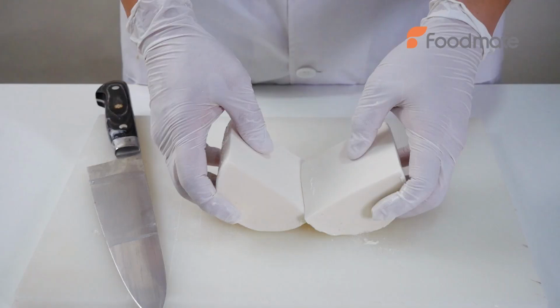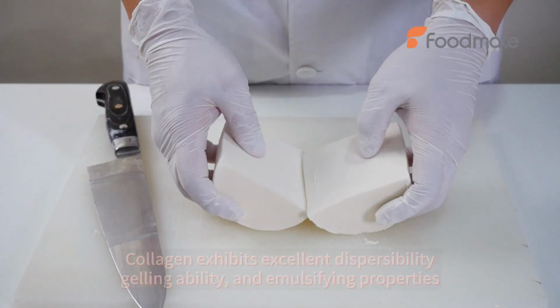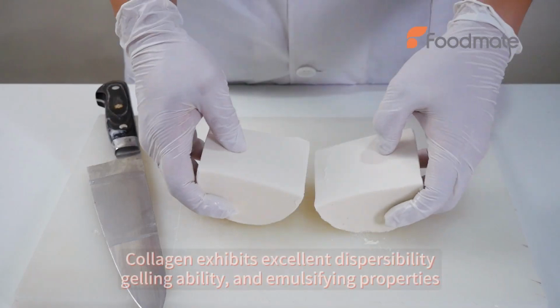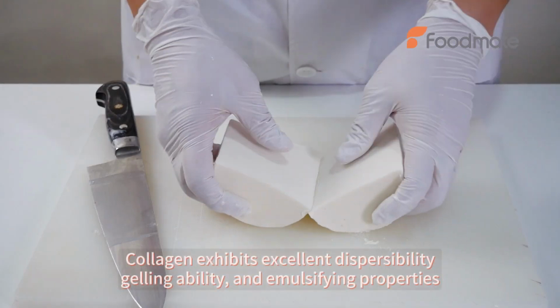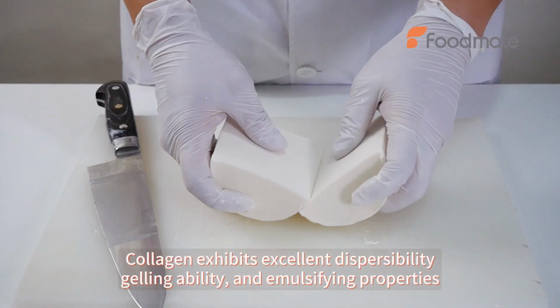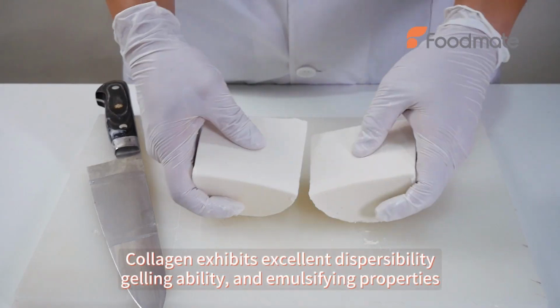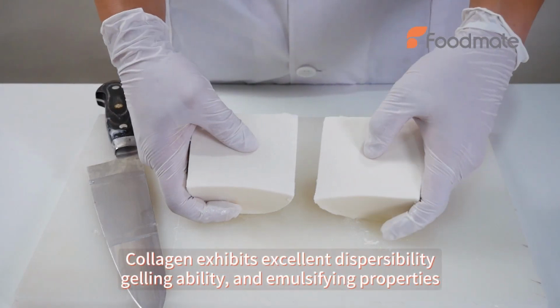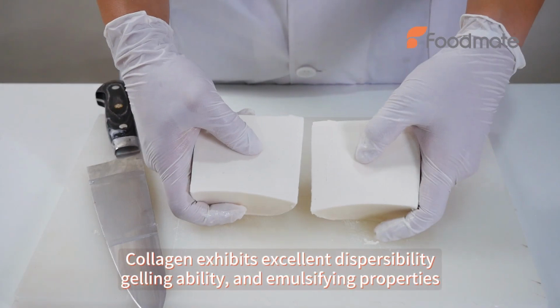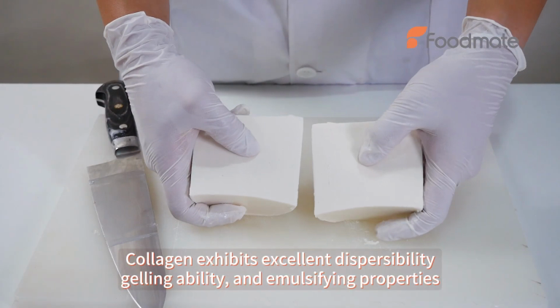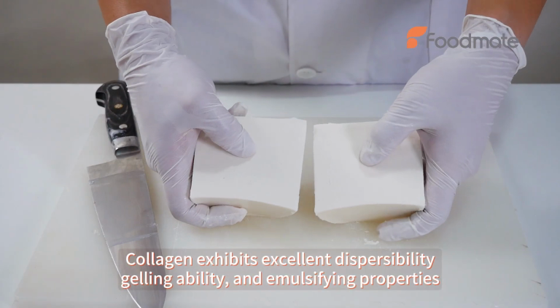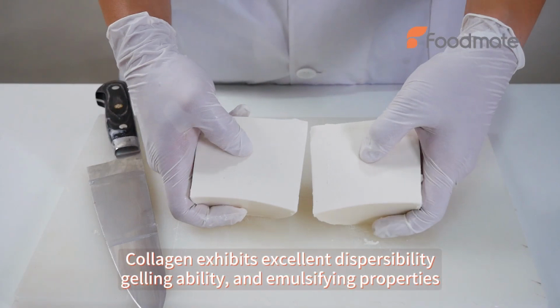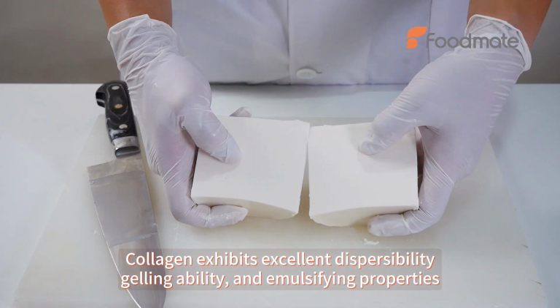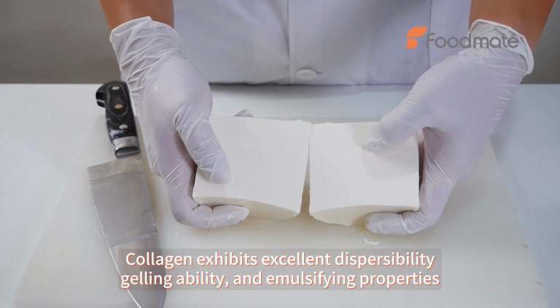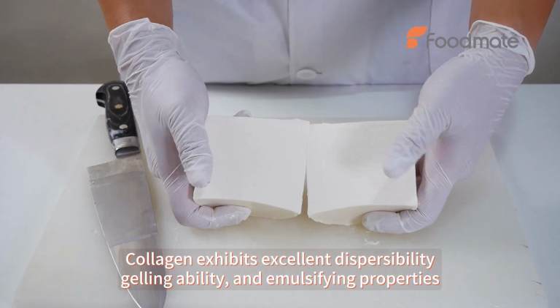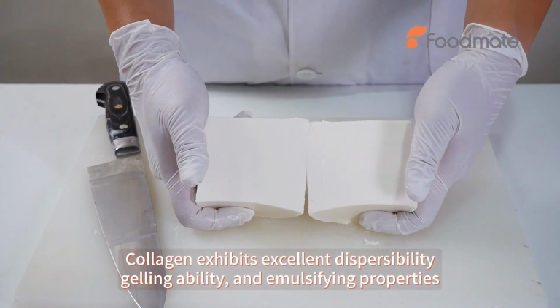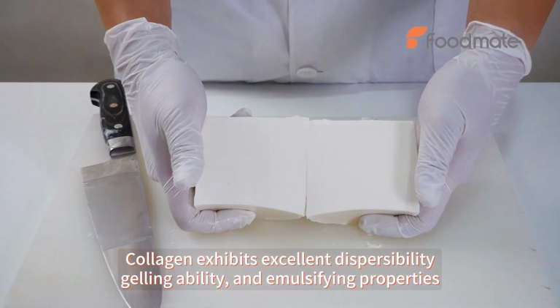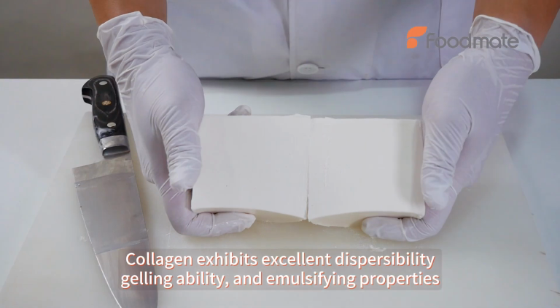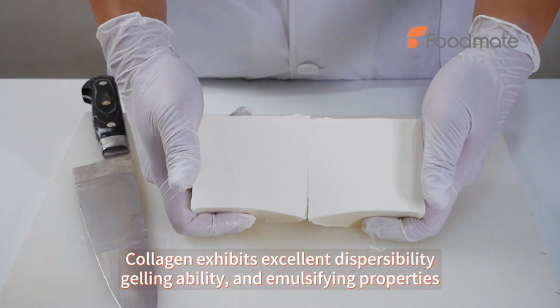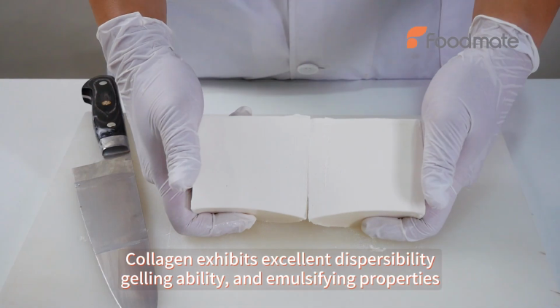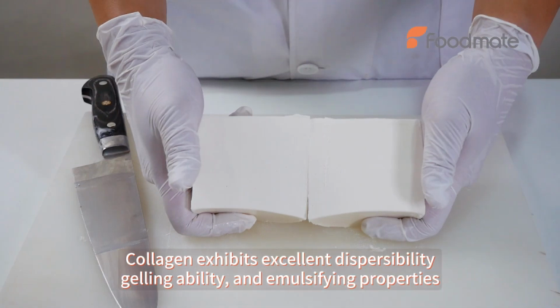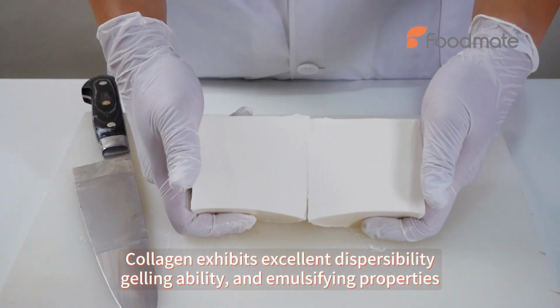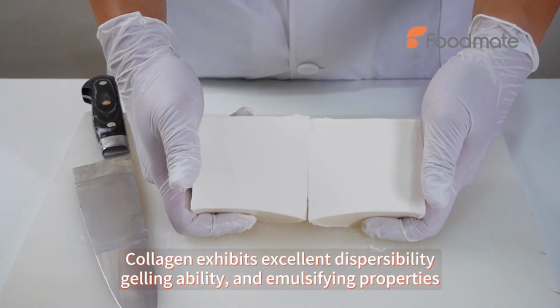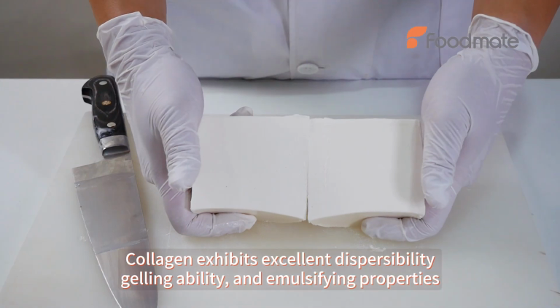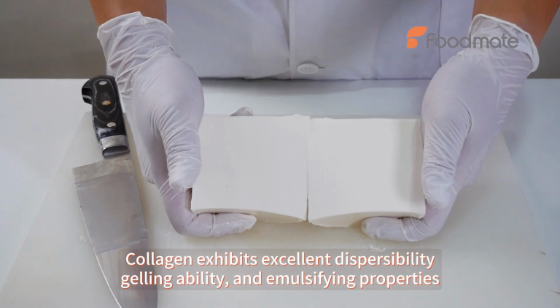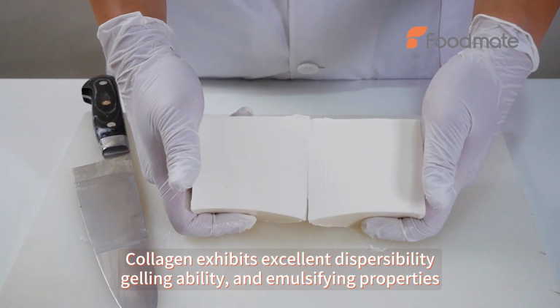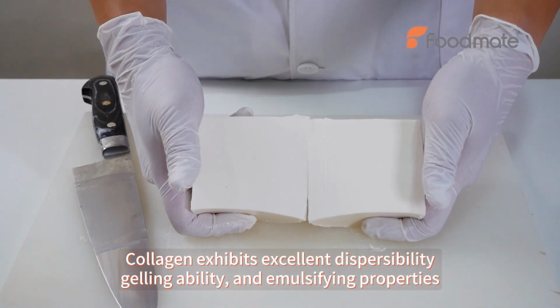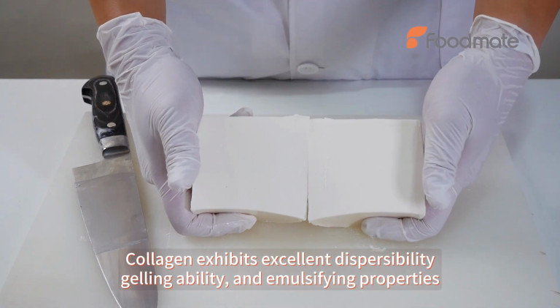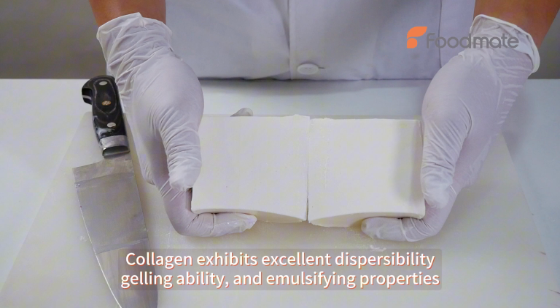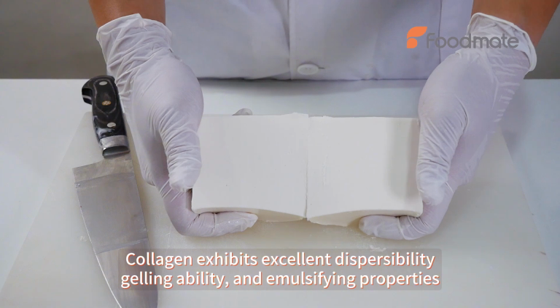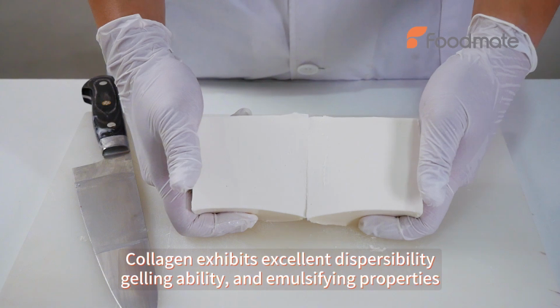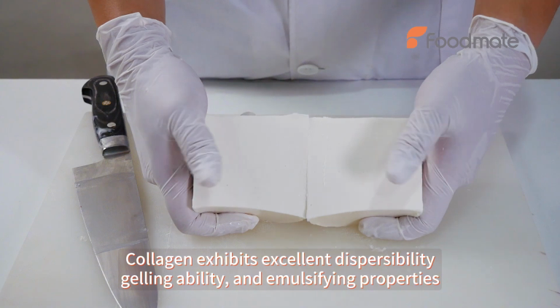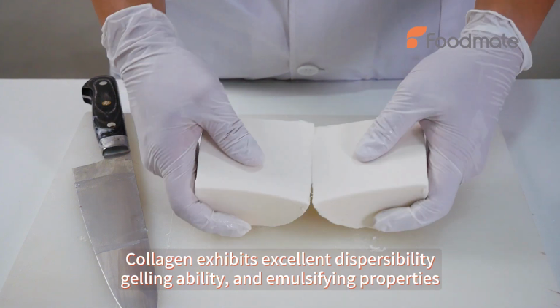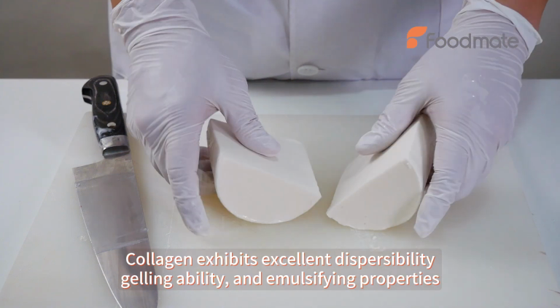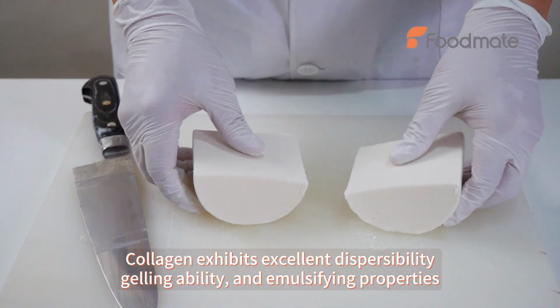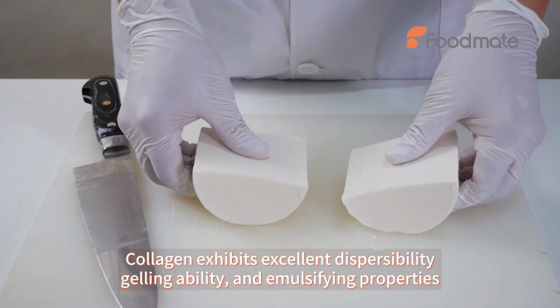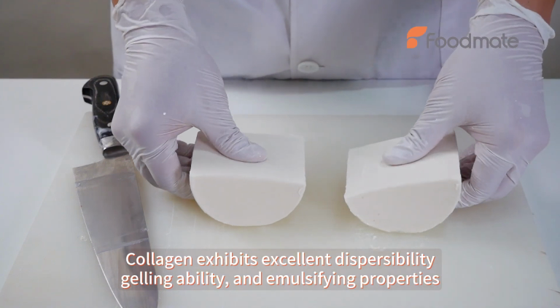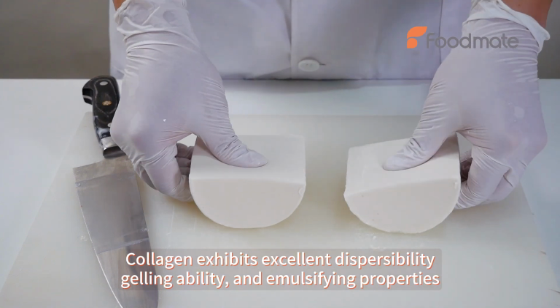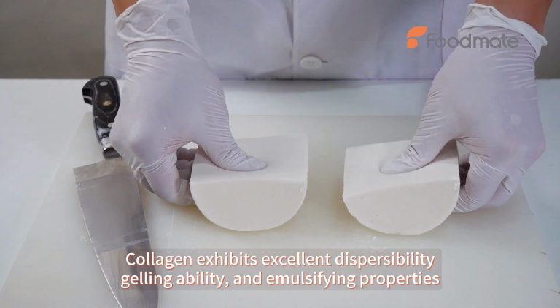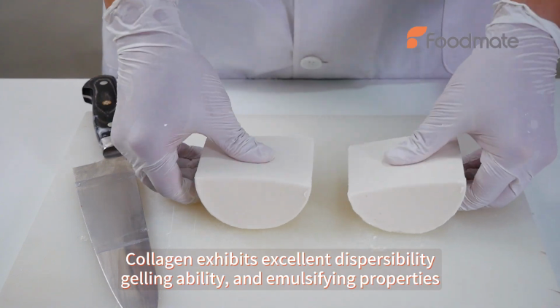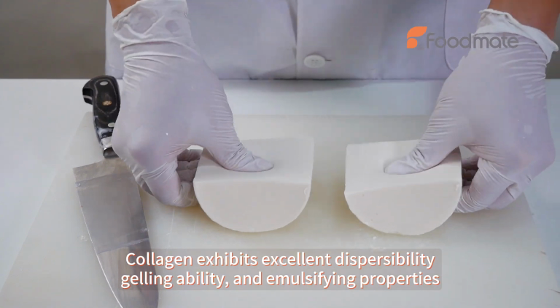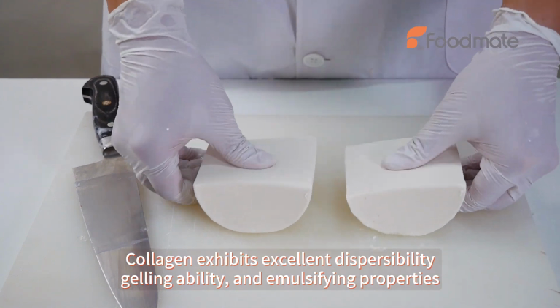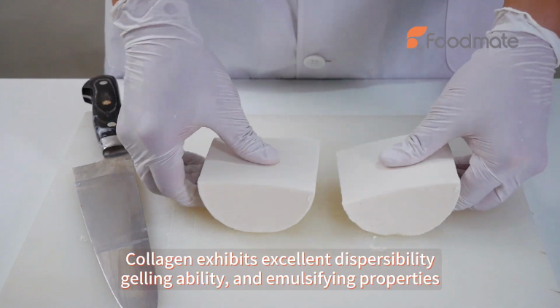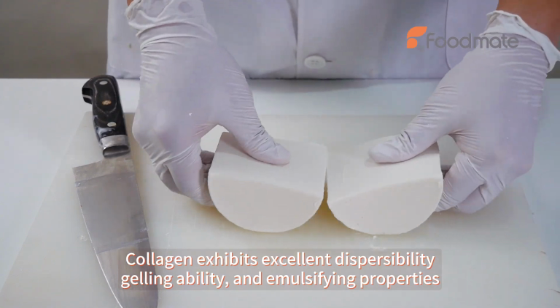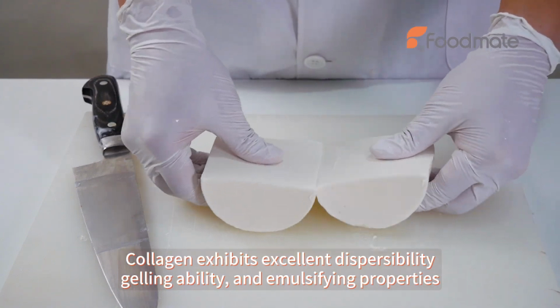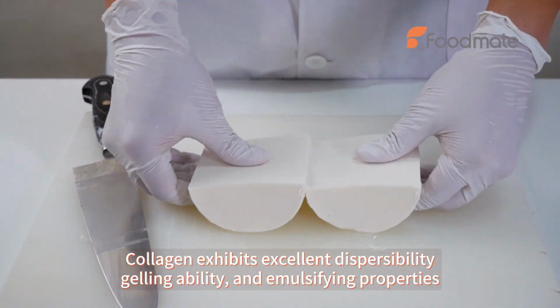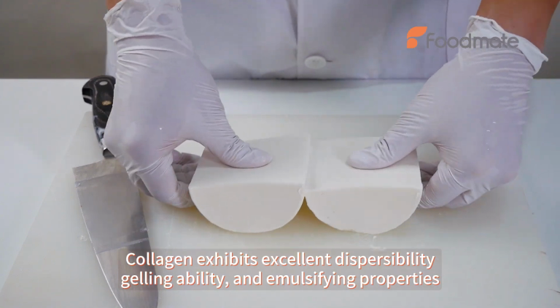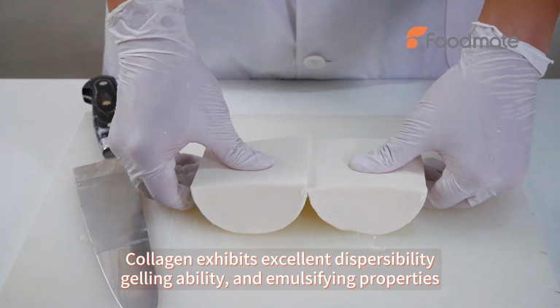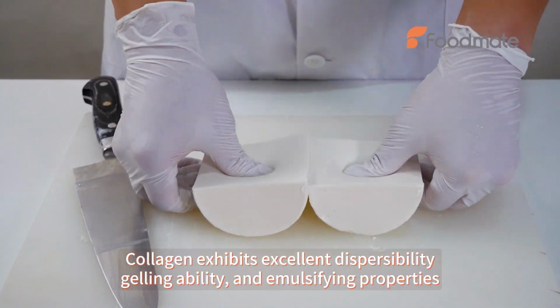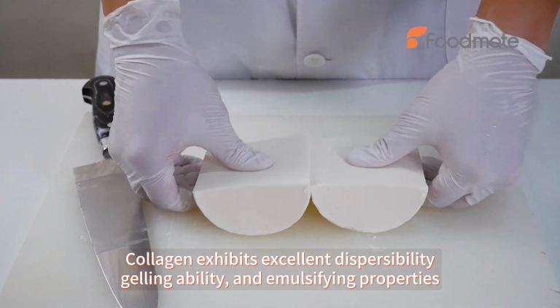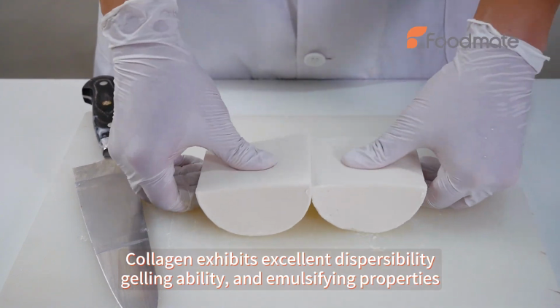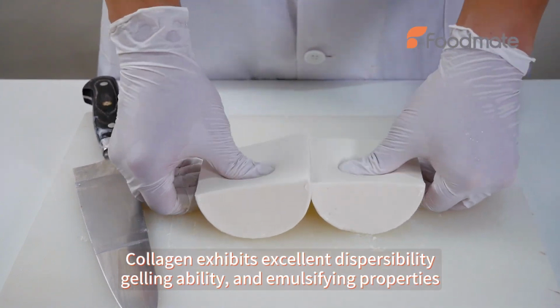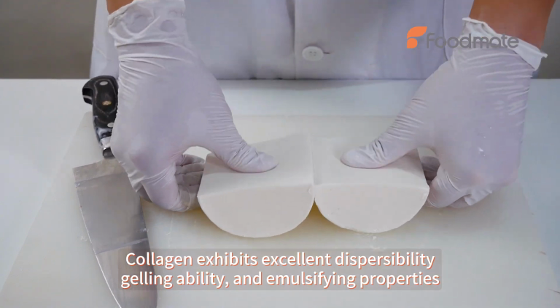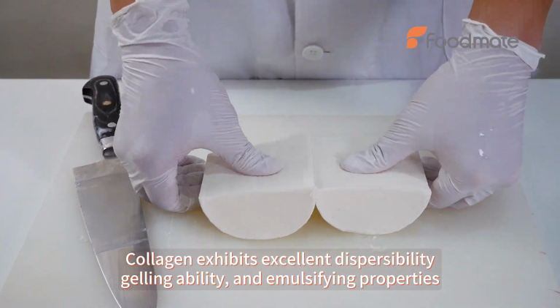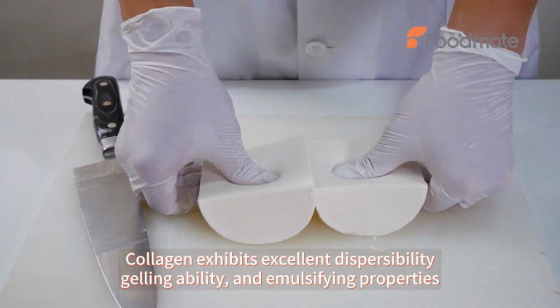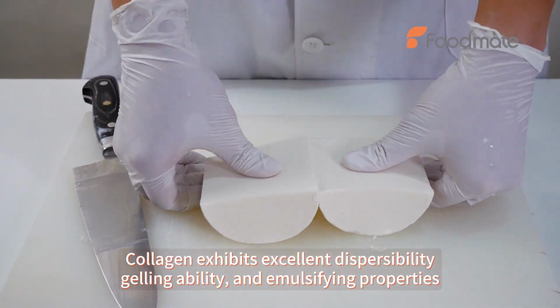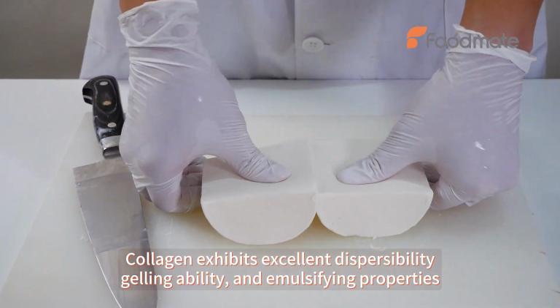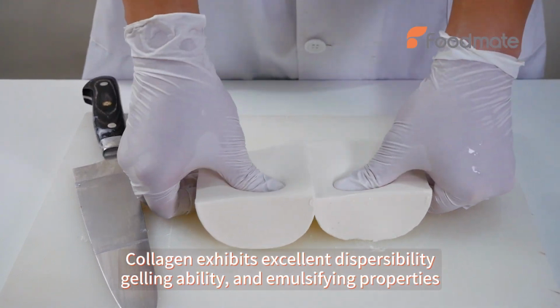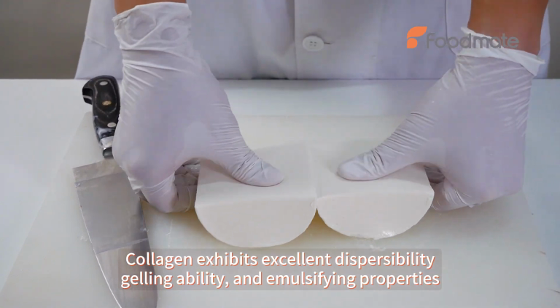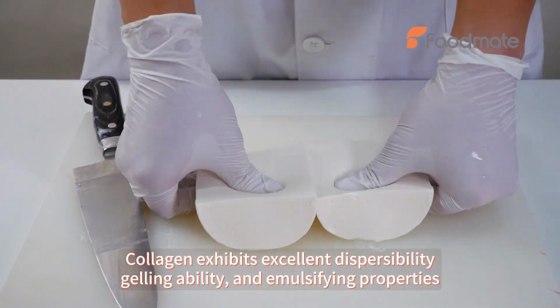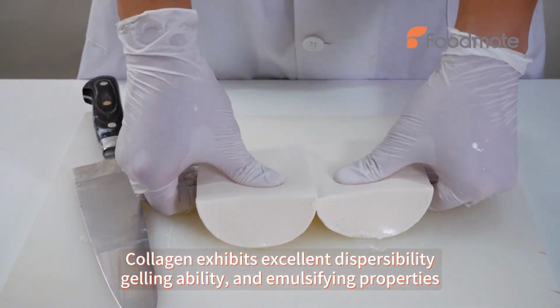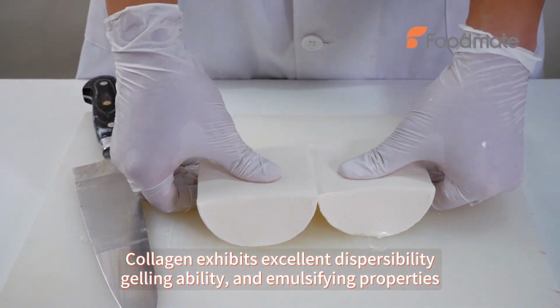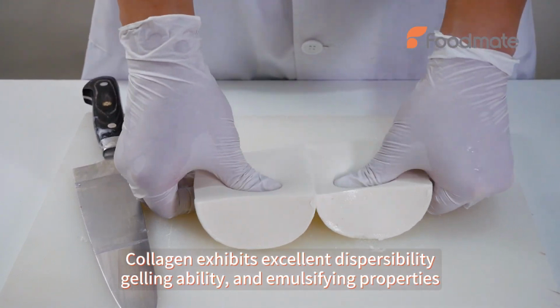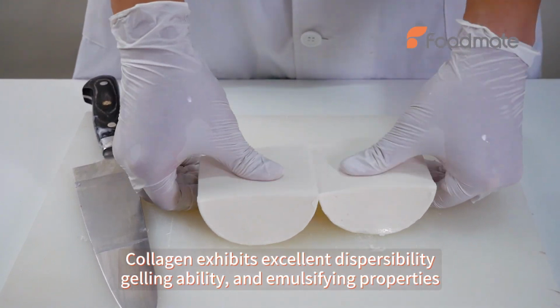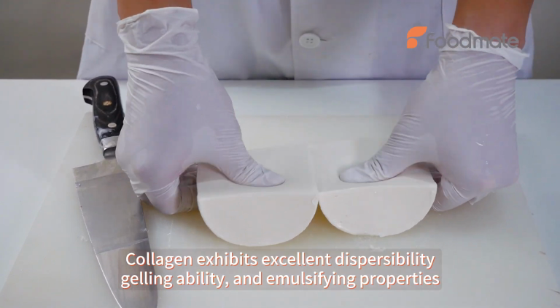Collagen exhibits excellent dispersibility, gelling ability, and emulsifying properties.